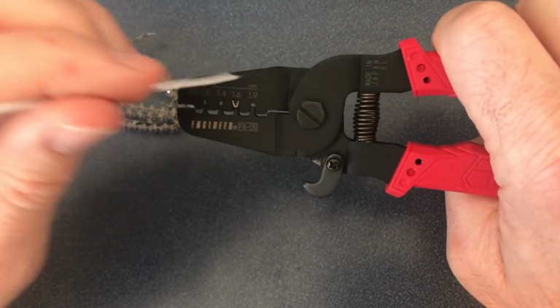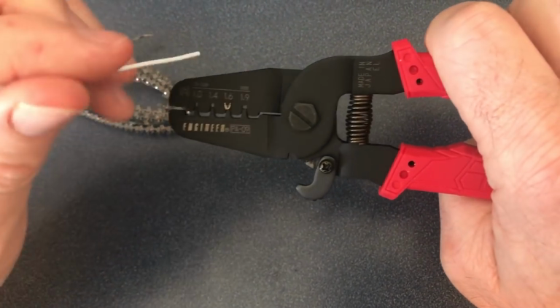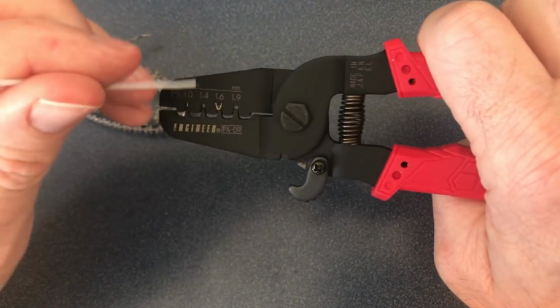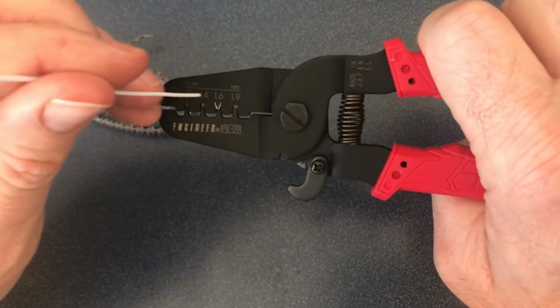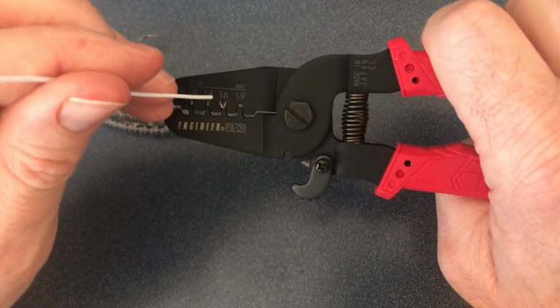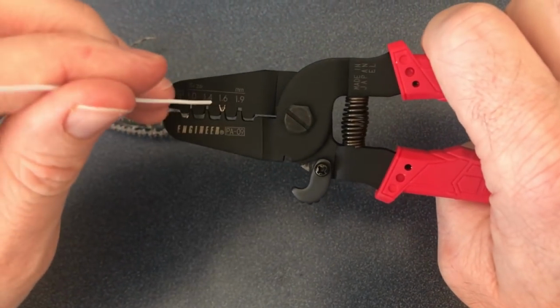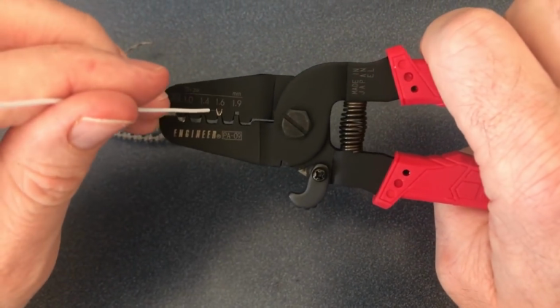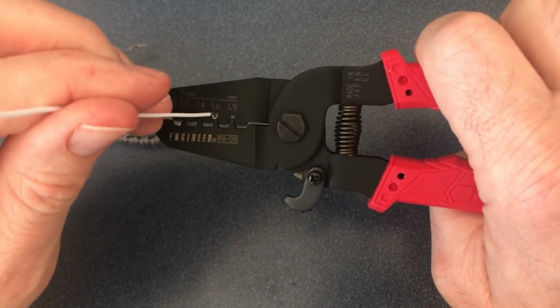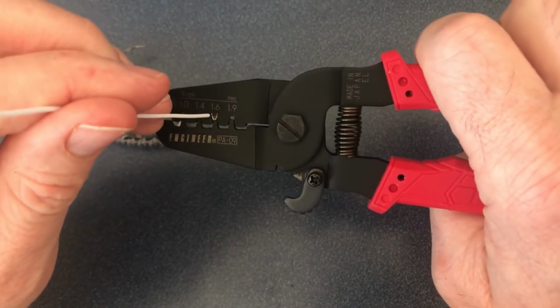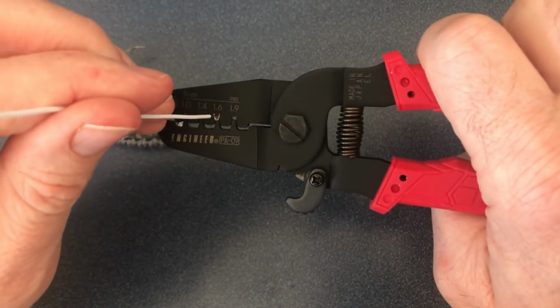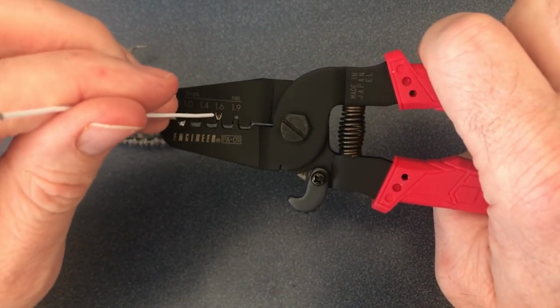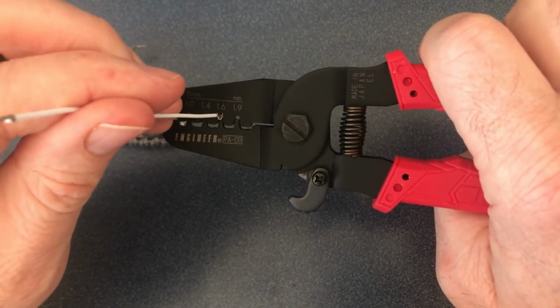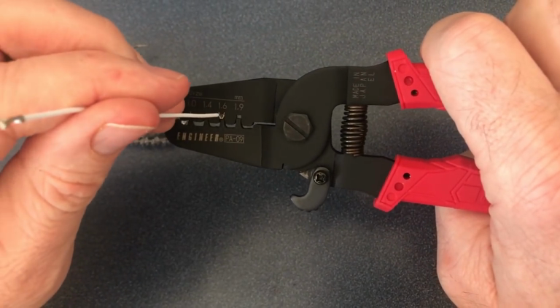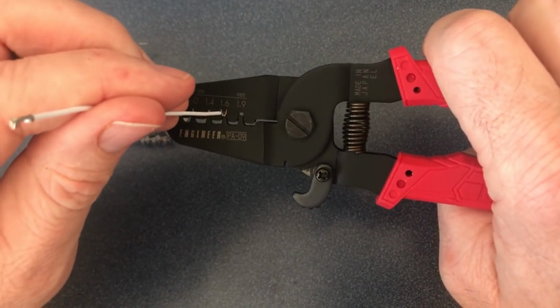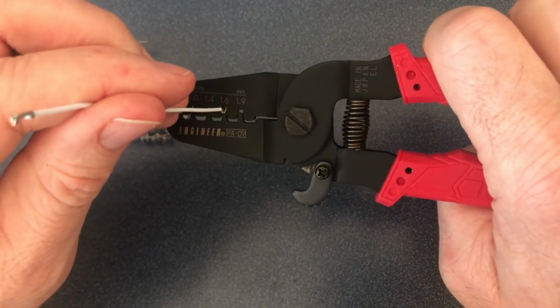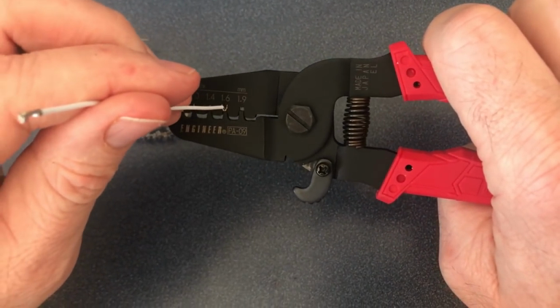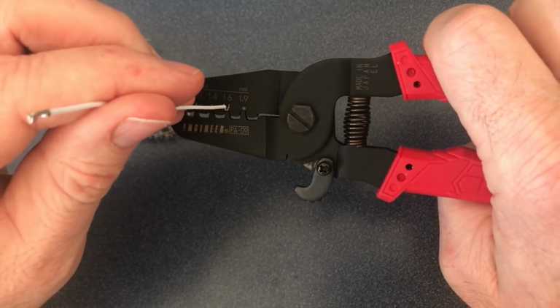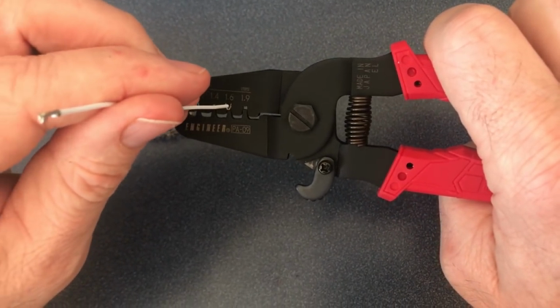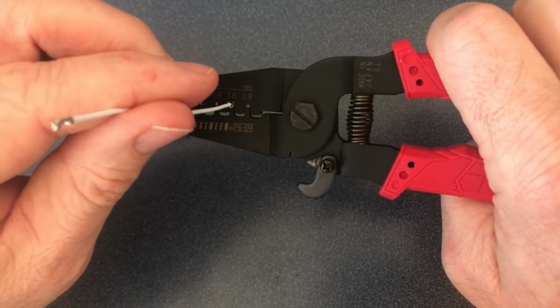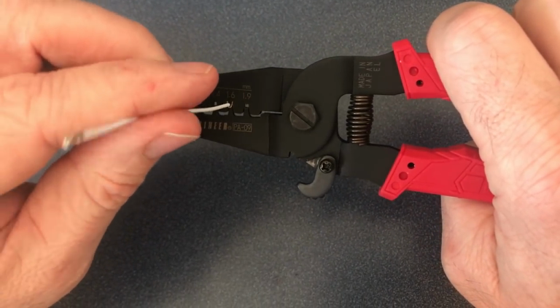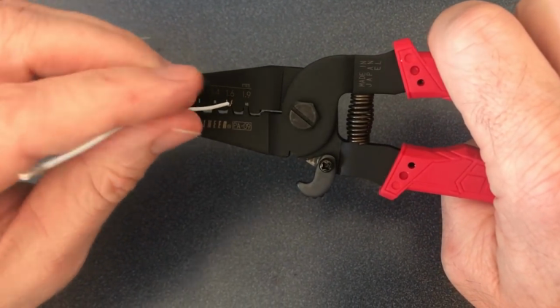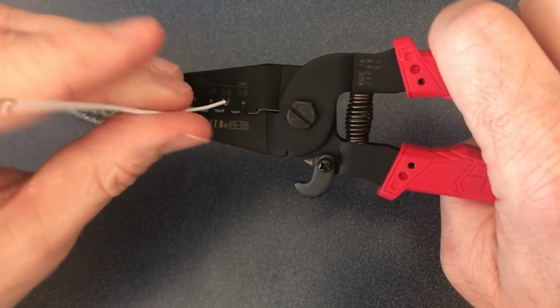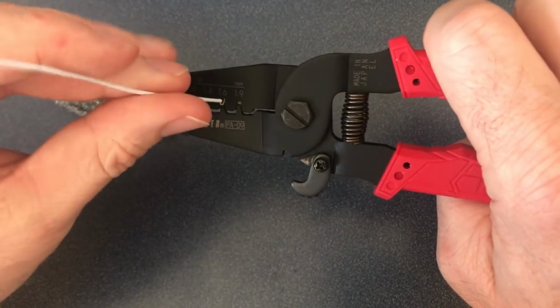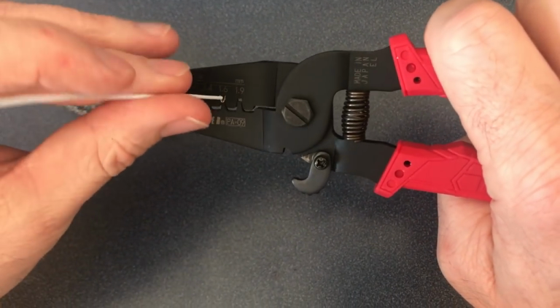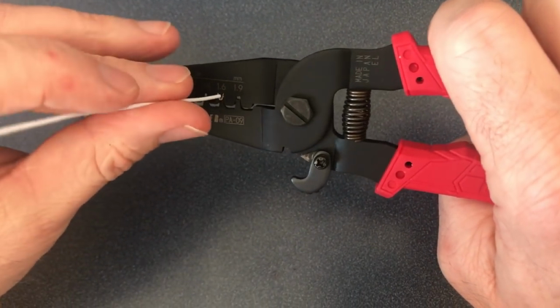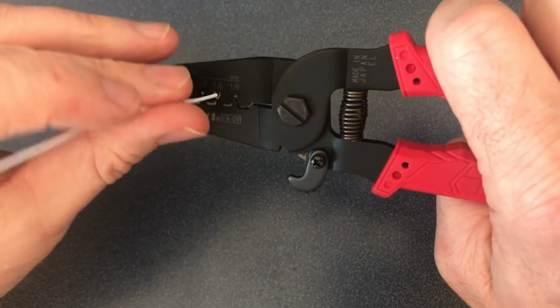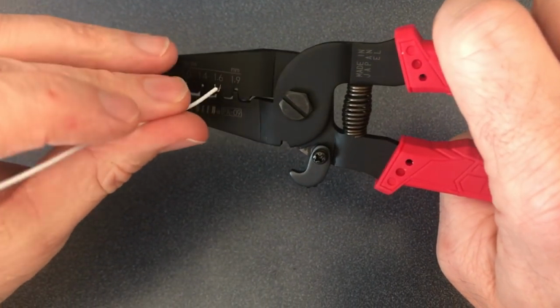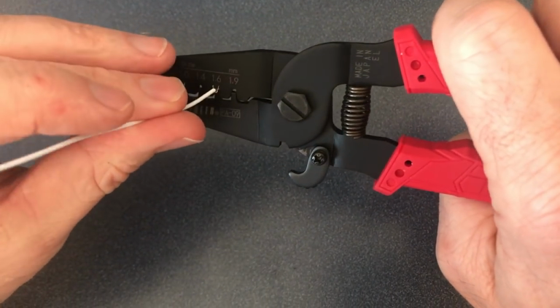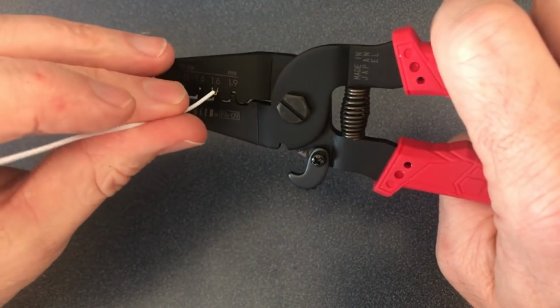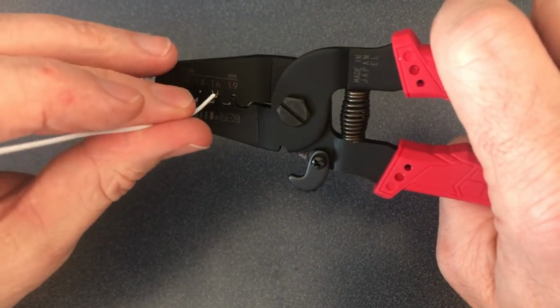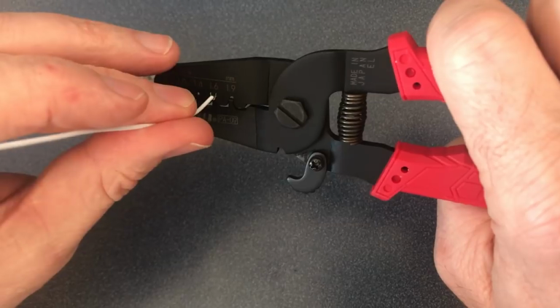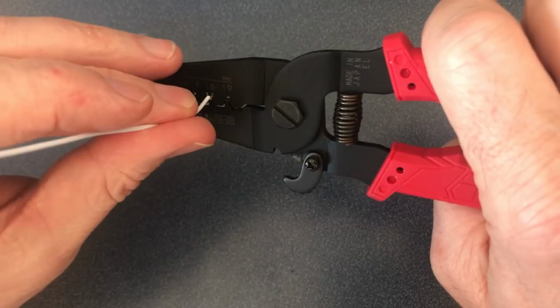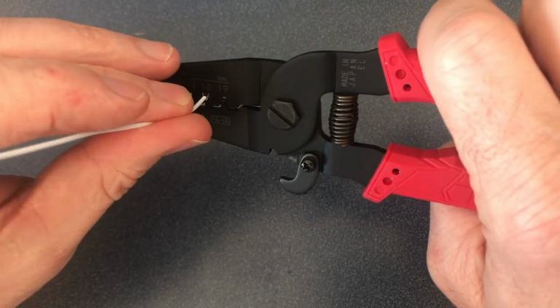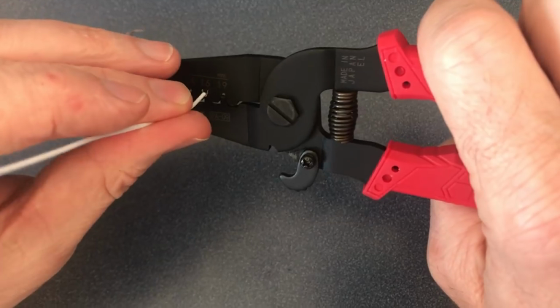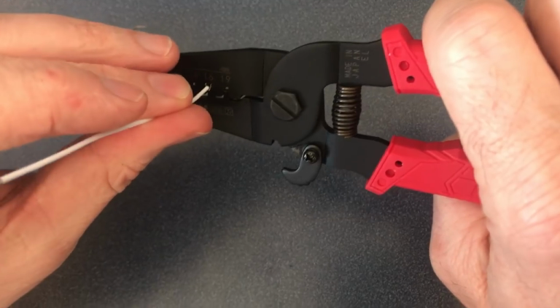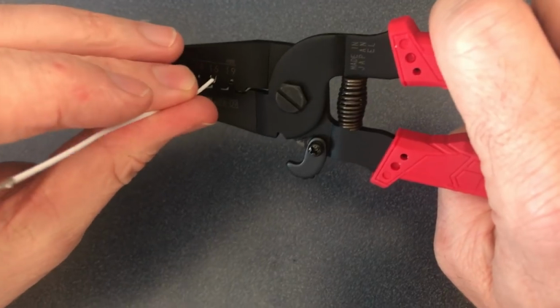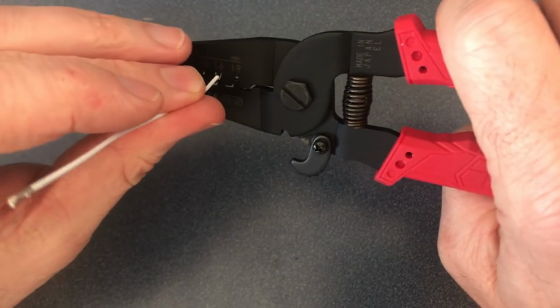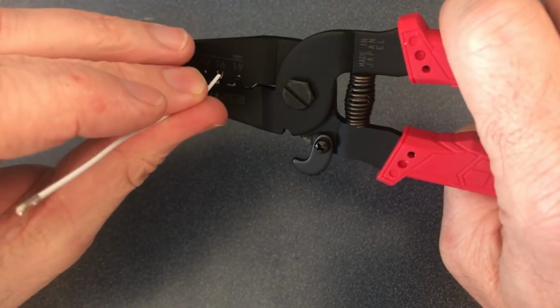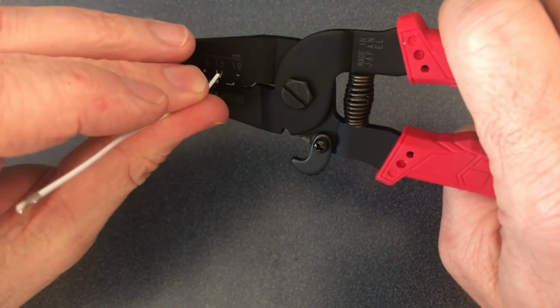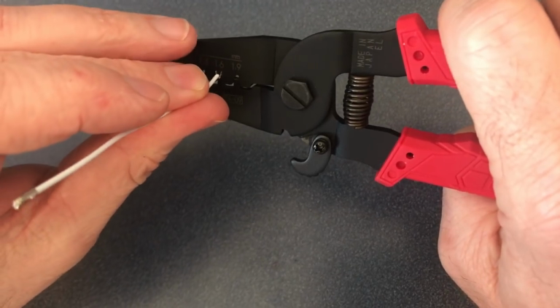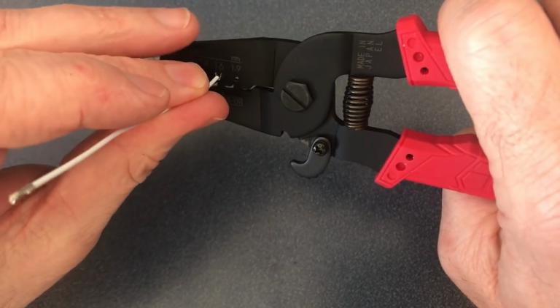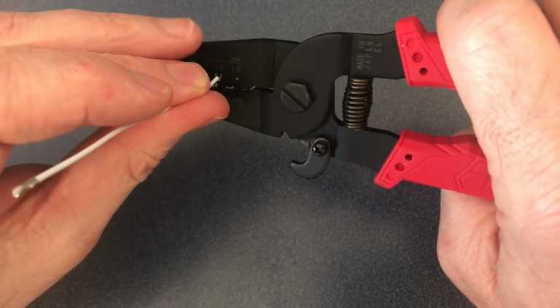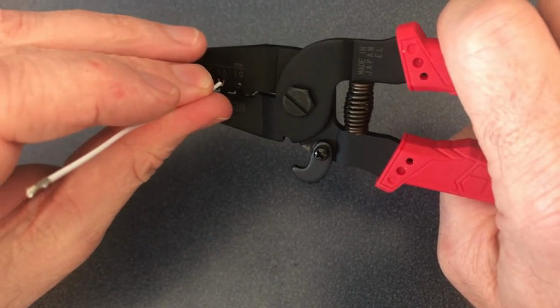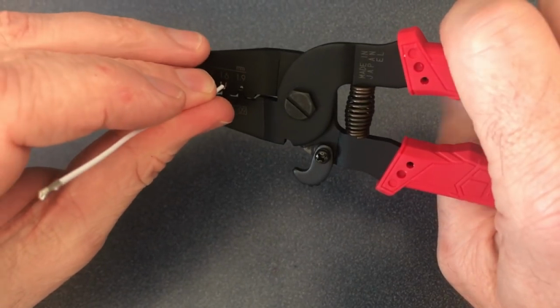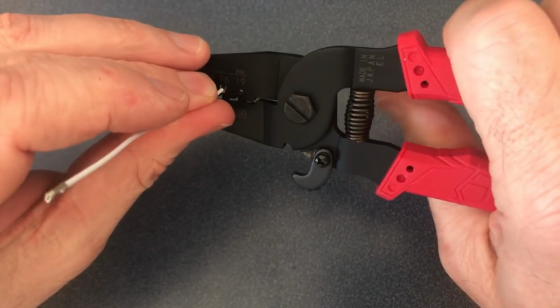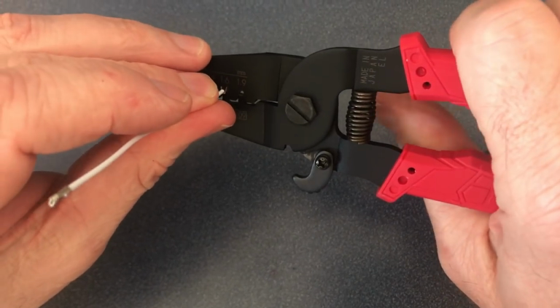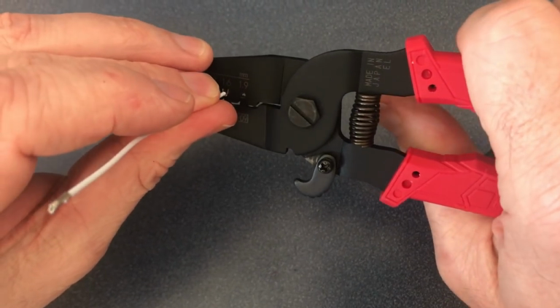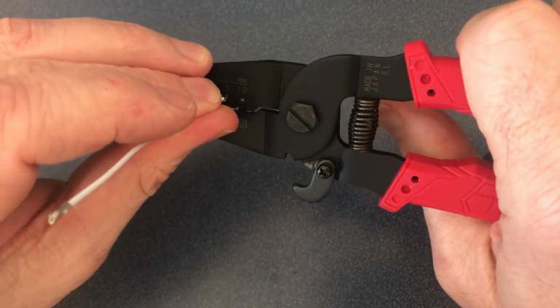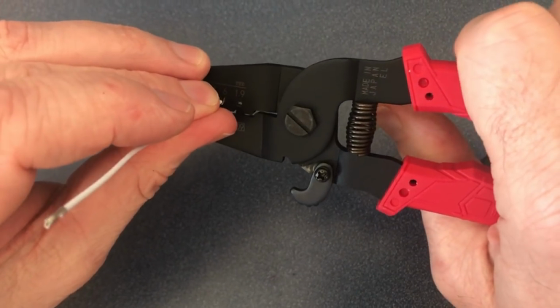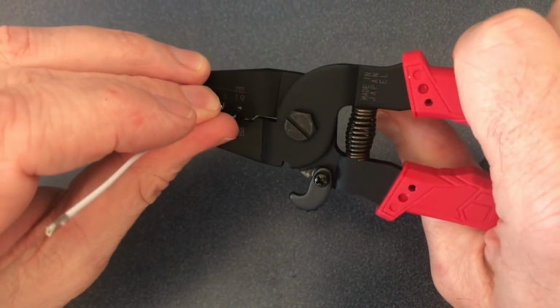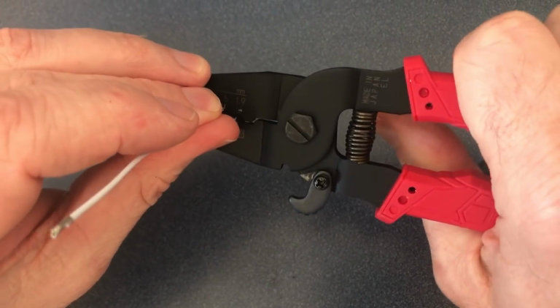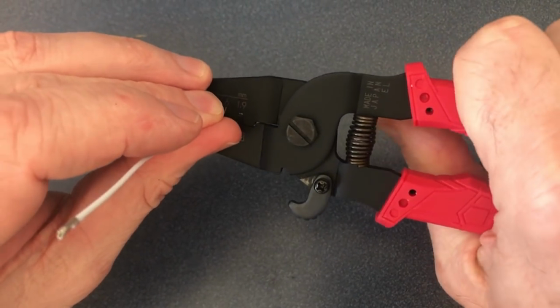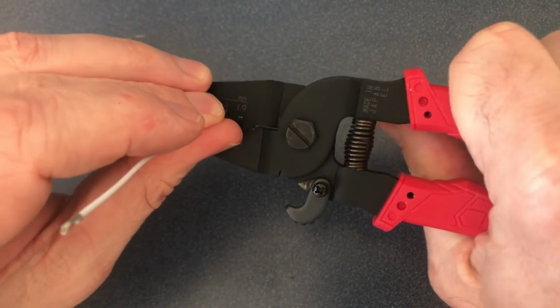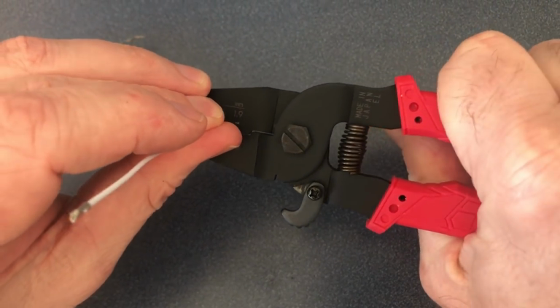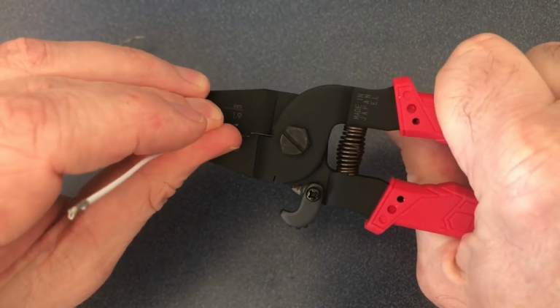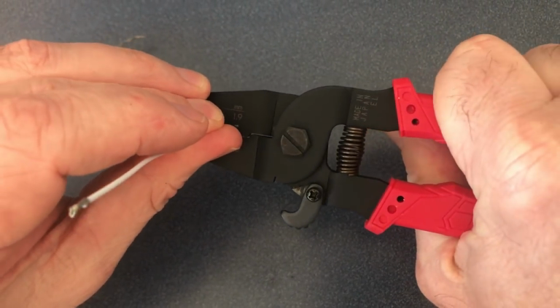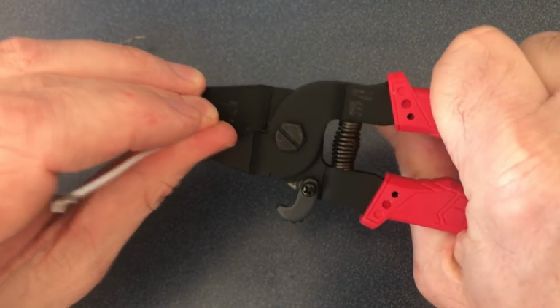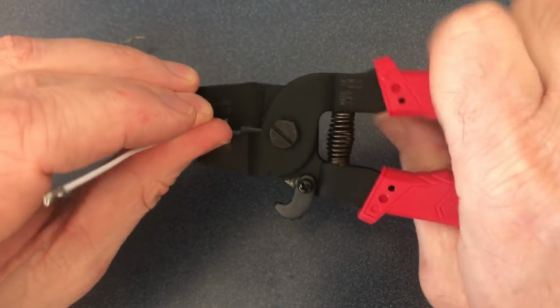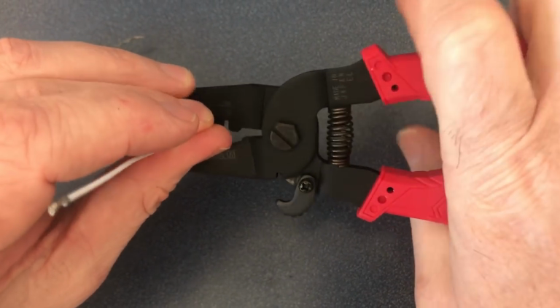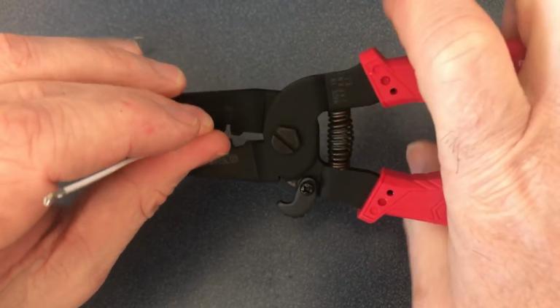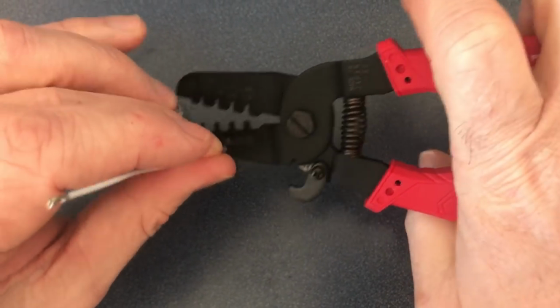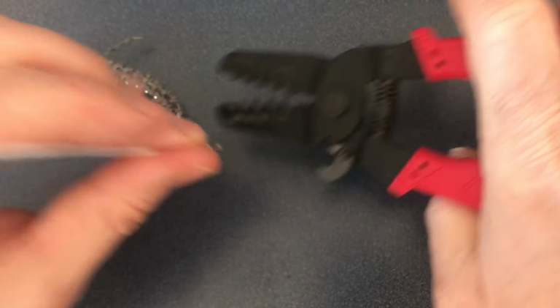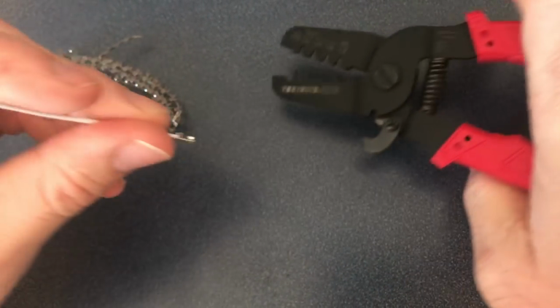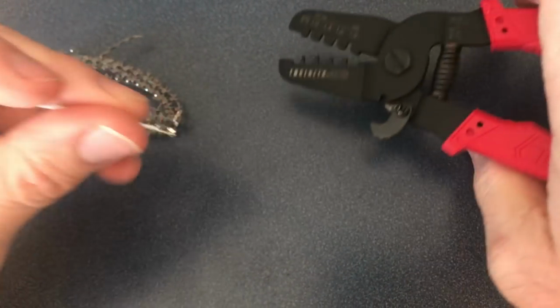Then stick the wire in with the insulation being even with the crimp tool. Then crimp the inner wings.